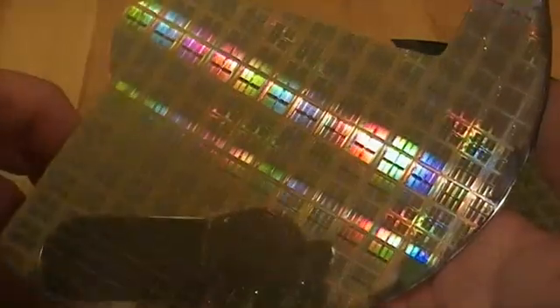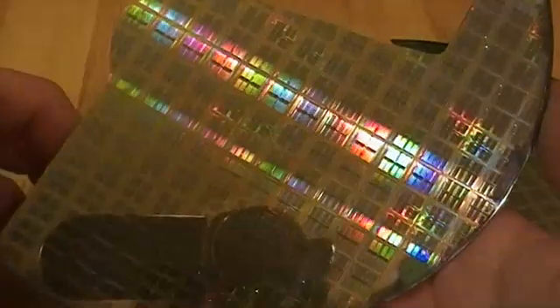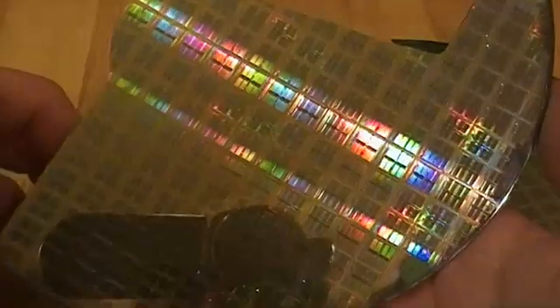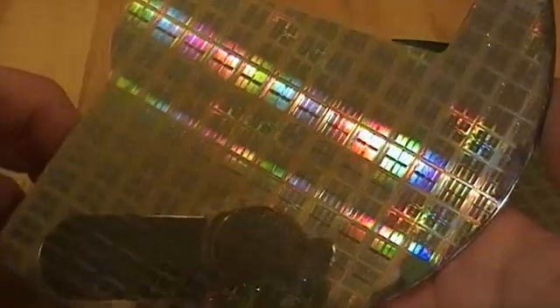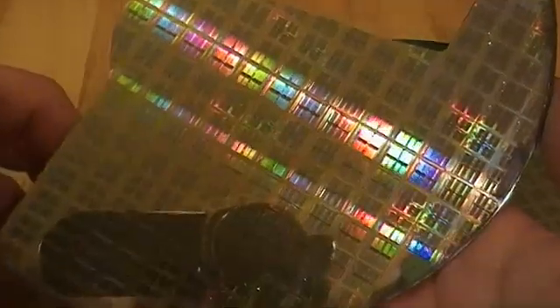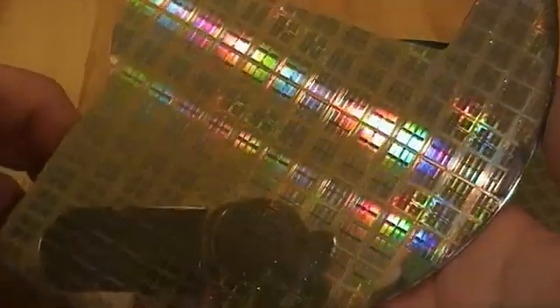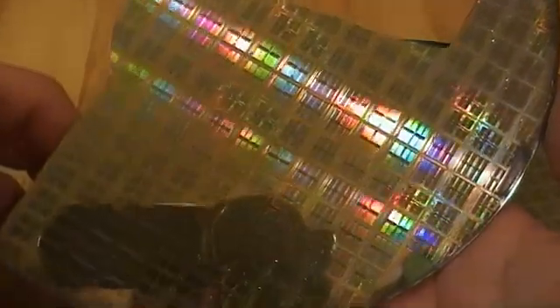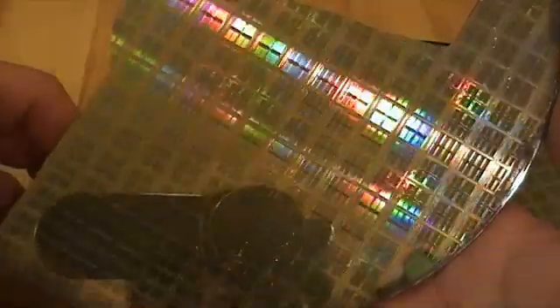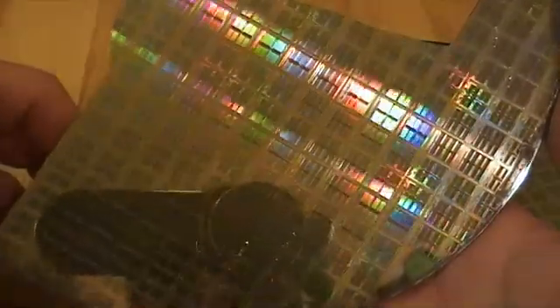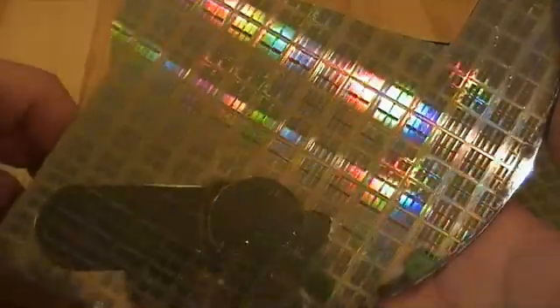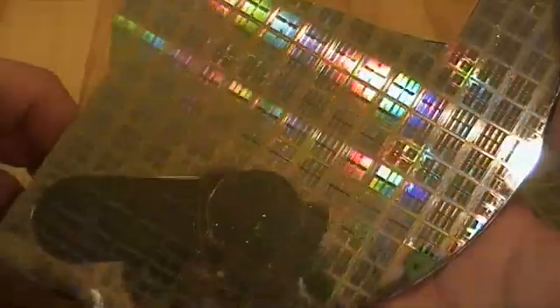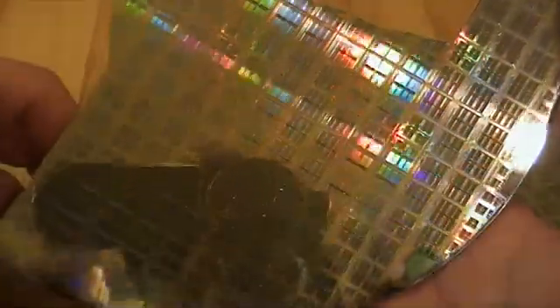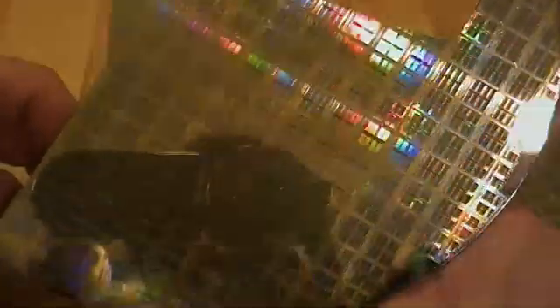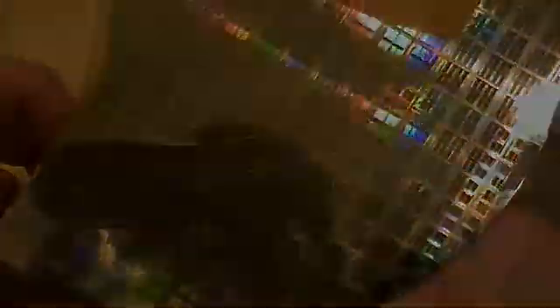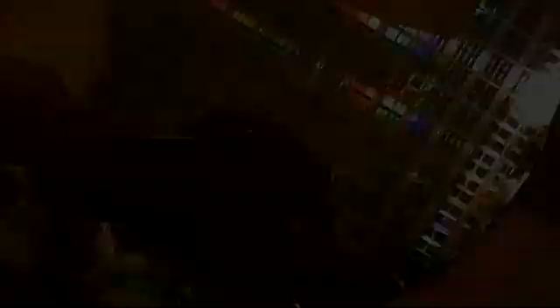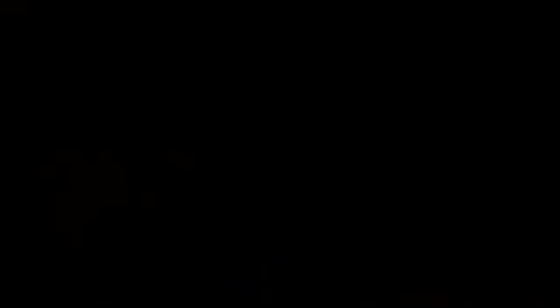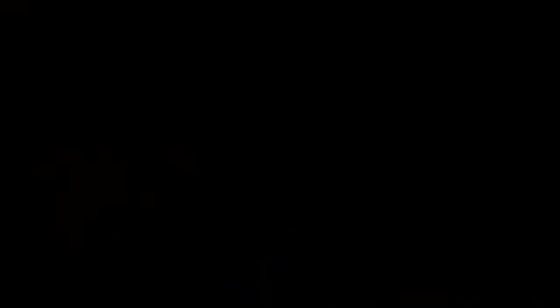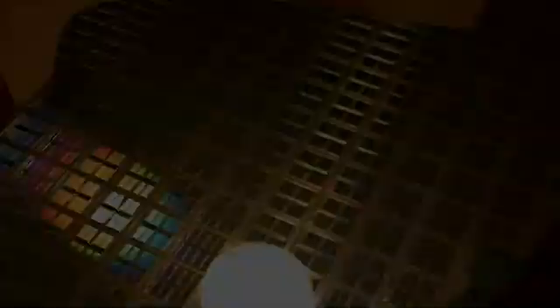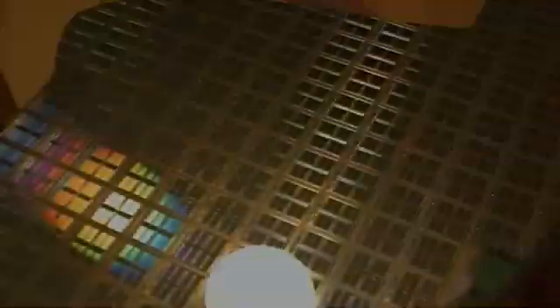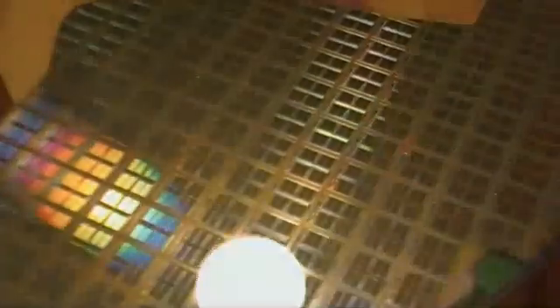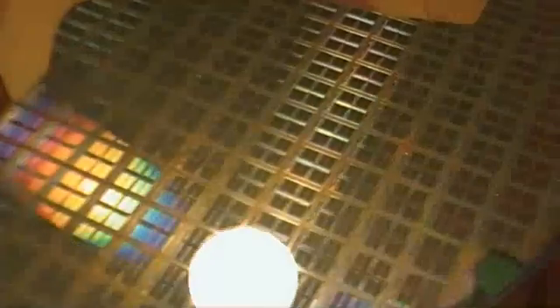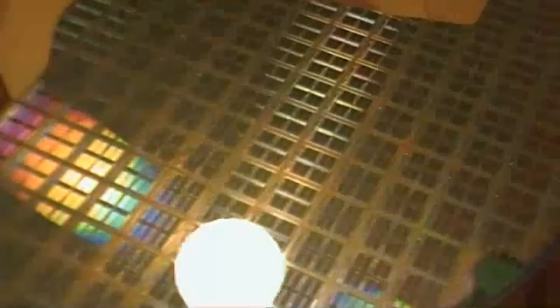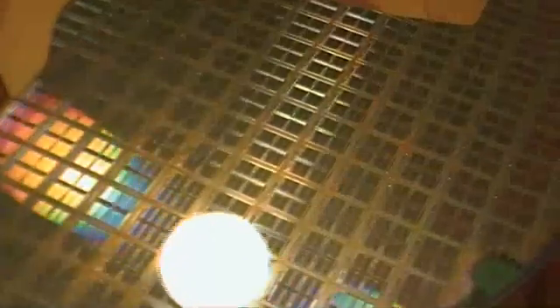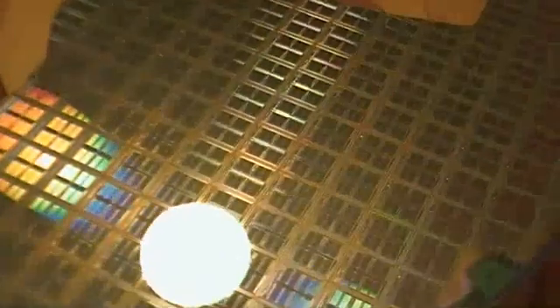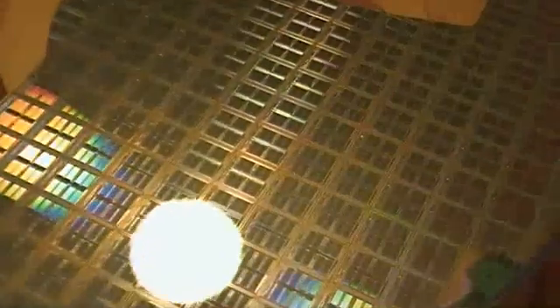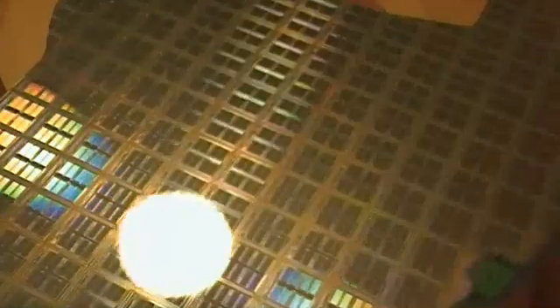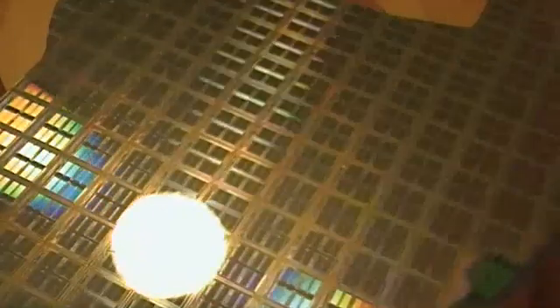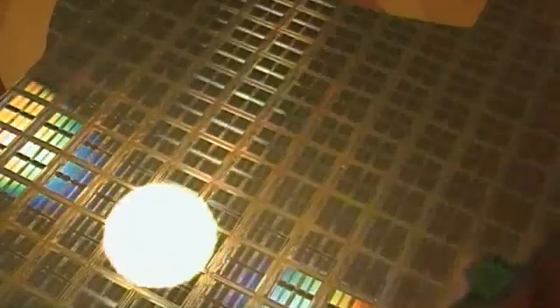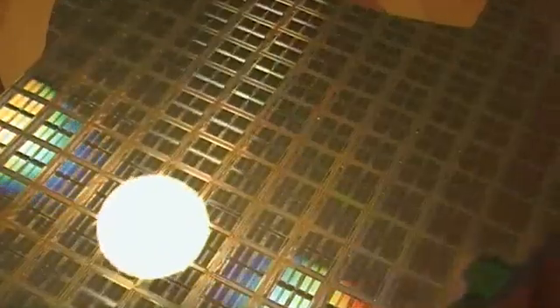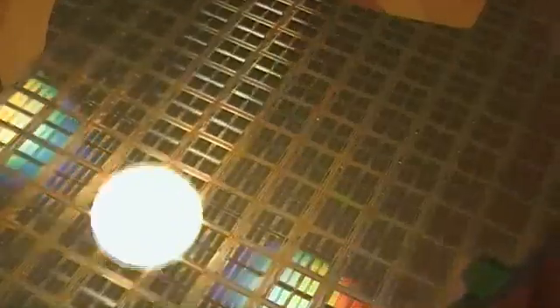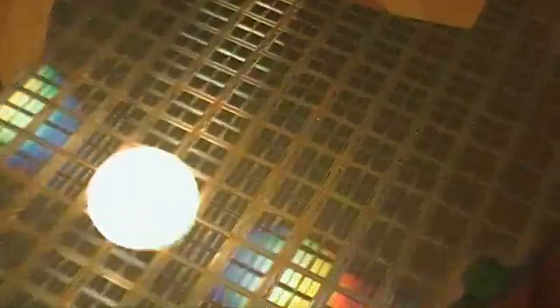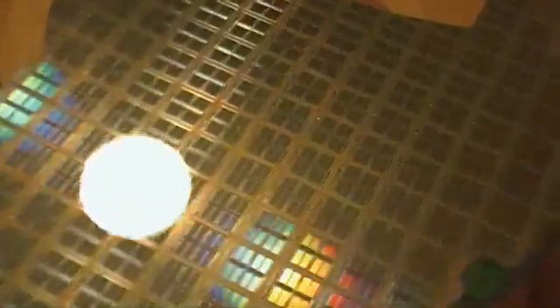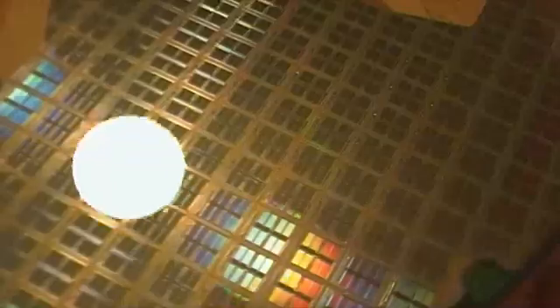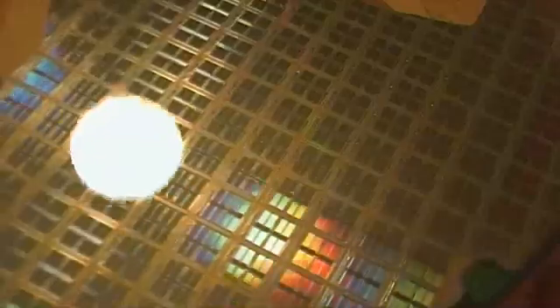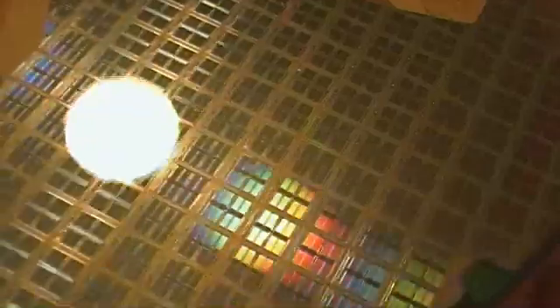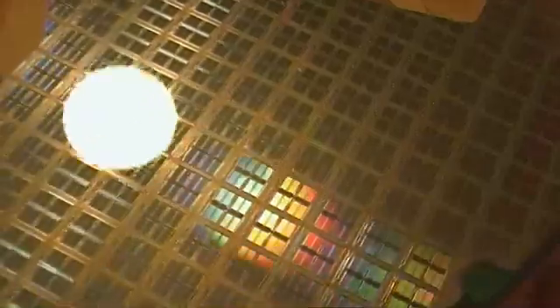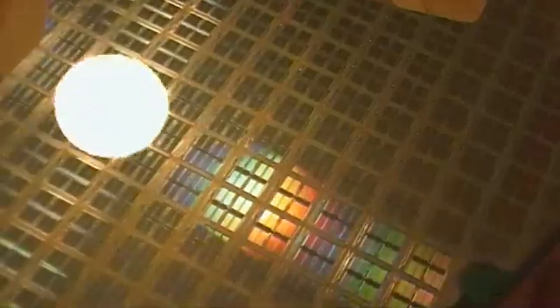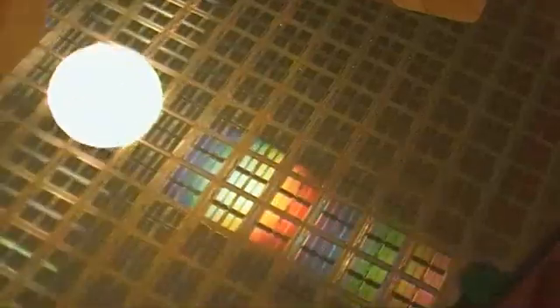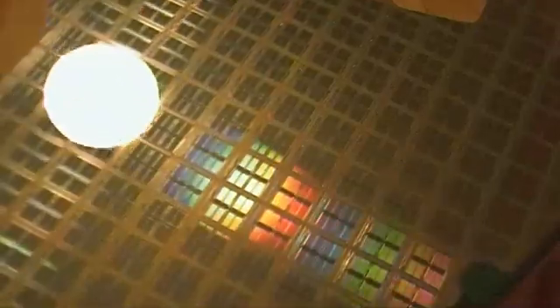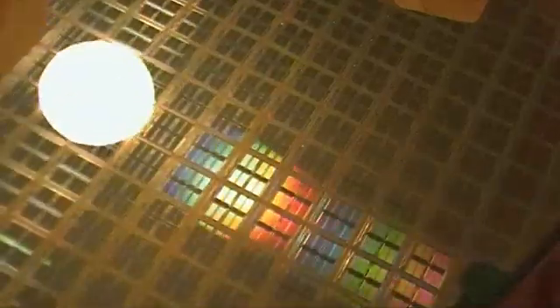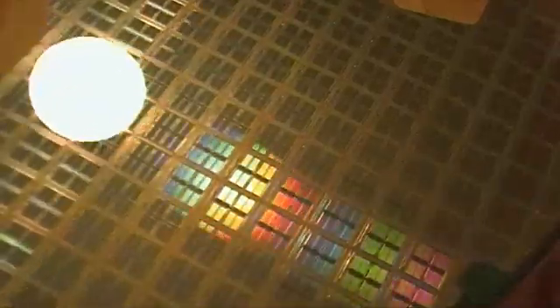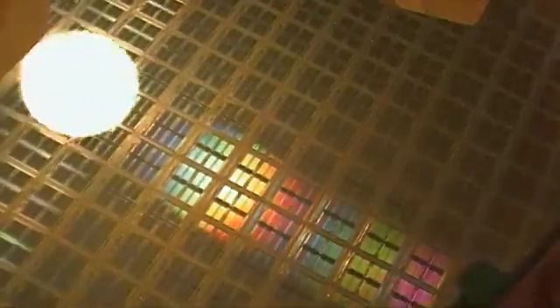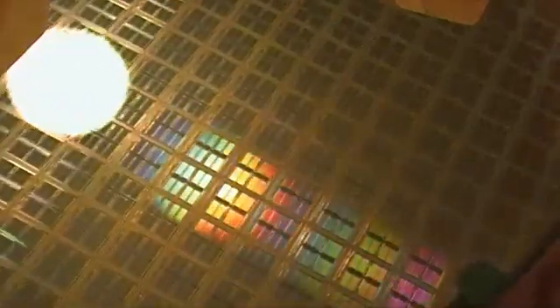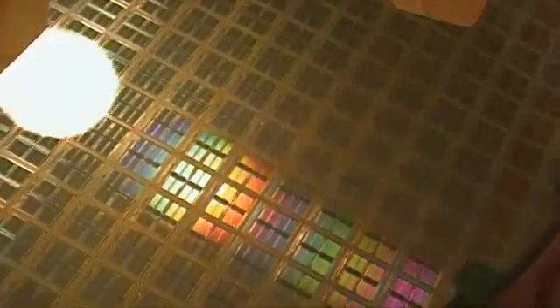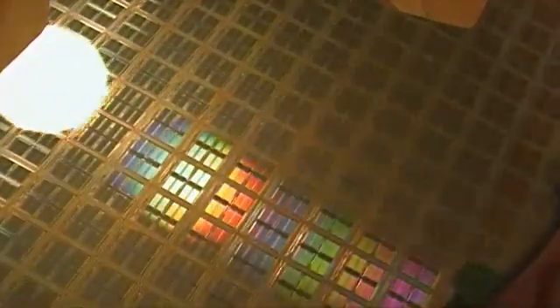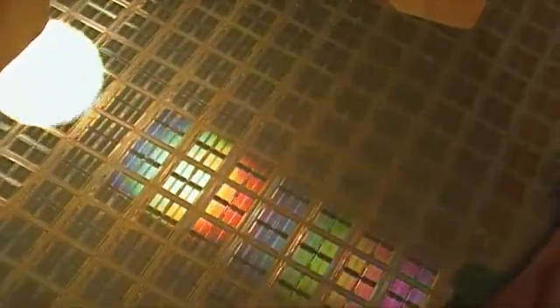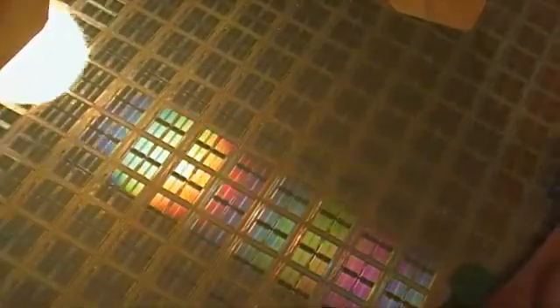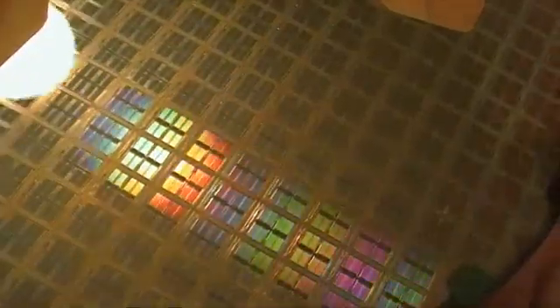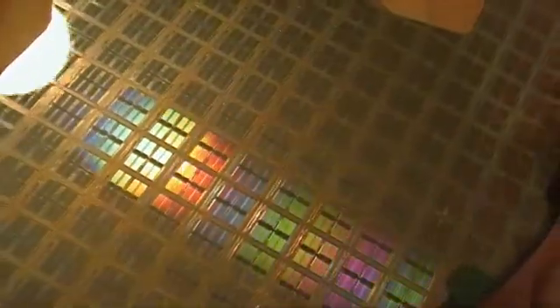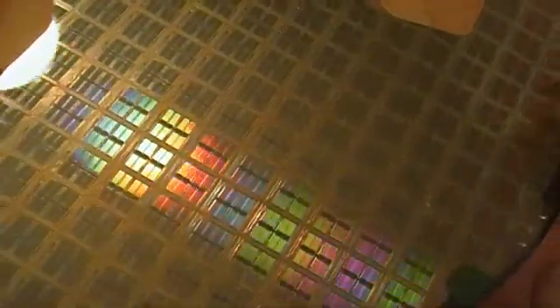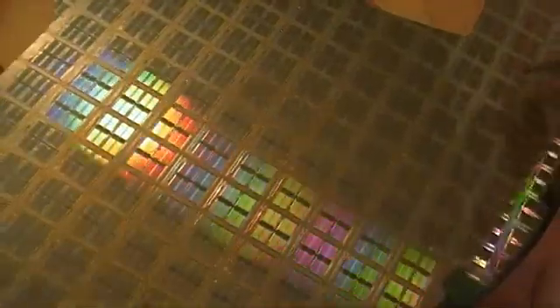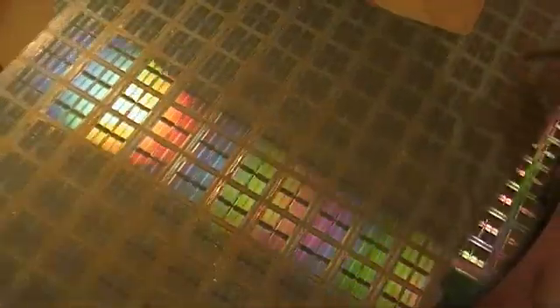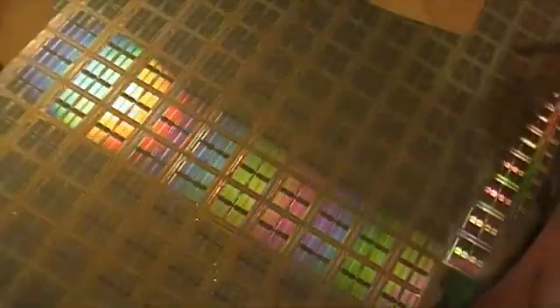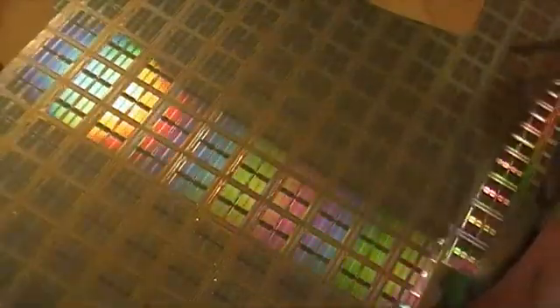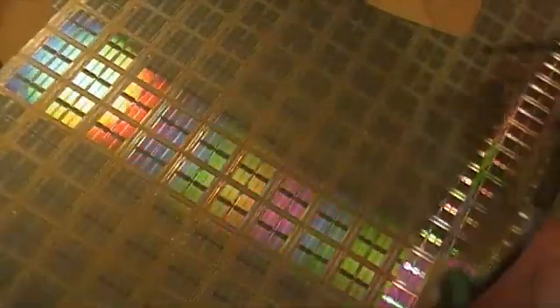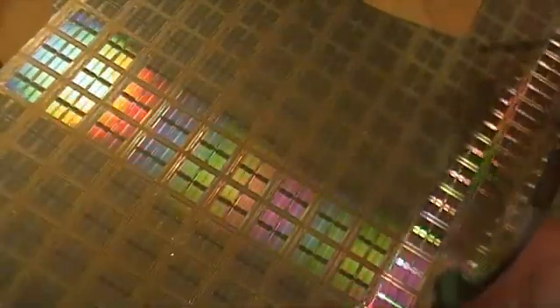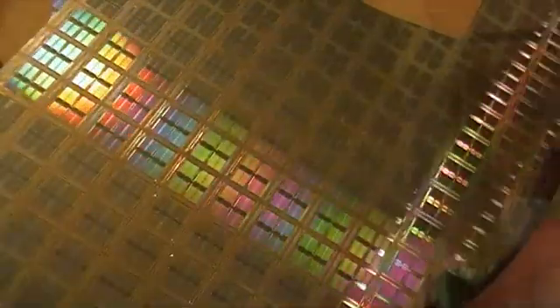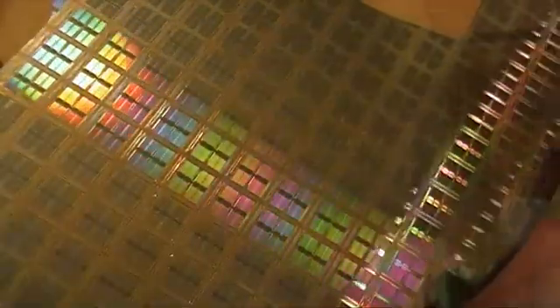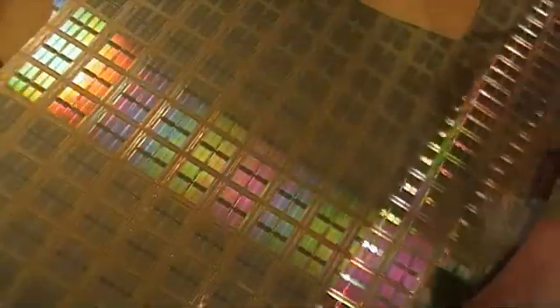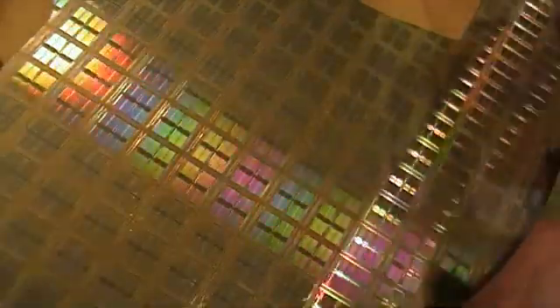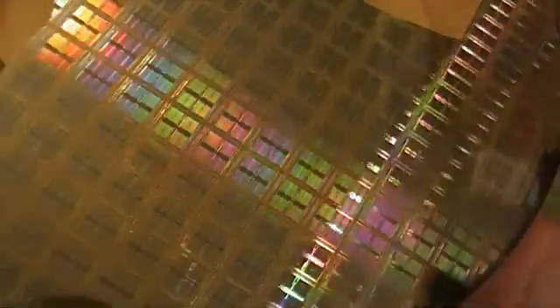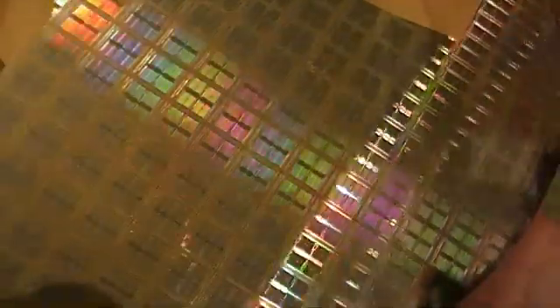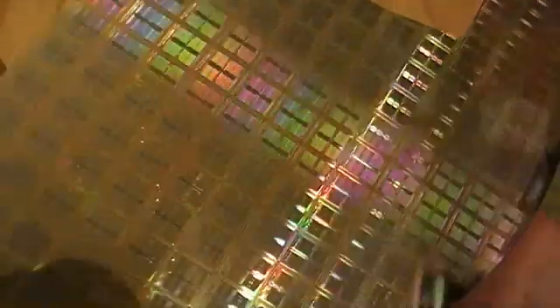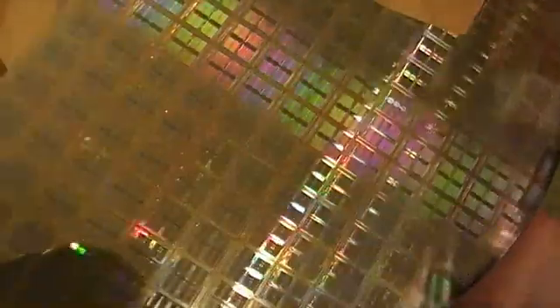Now for a closer look at this particular wafer, to see how much focus I can get. I like the little mirror effect.